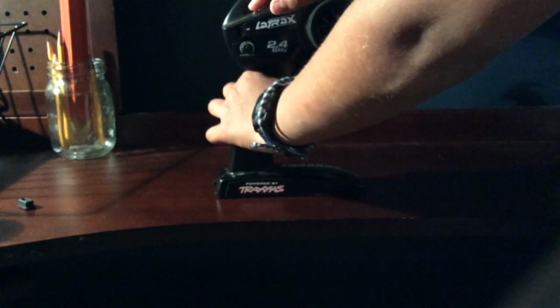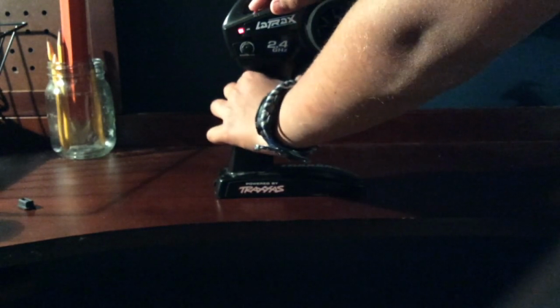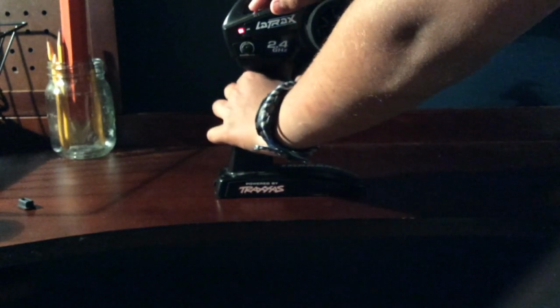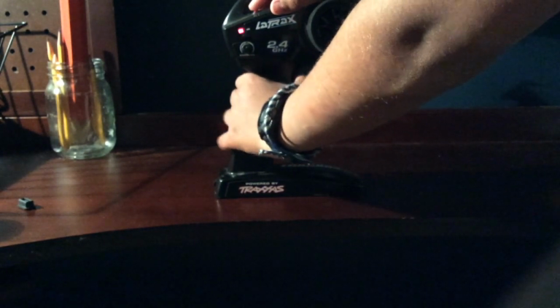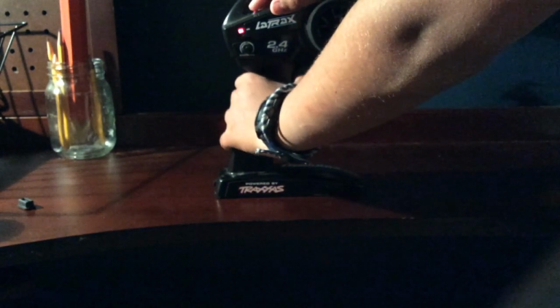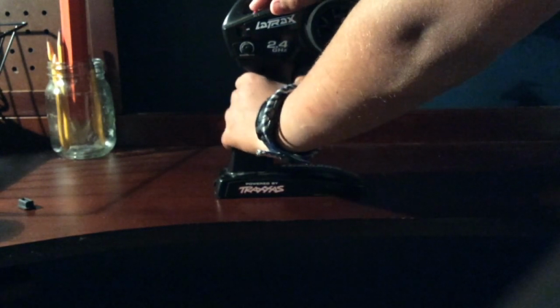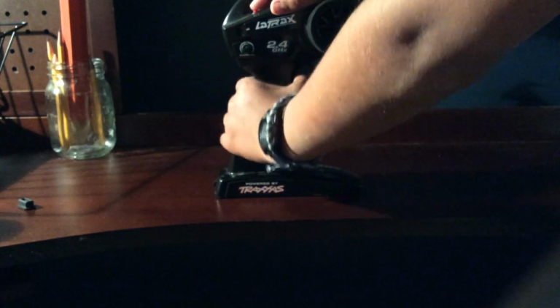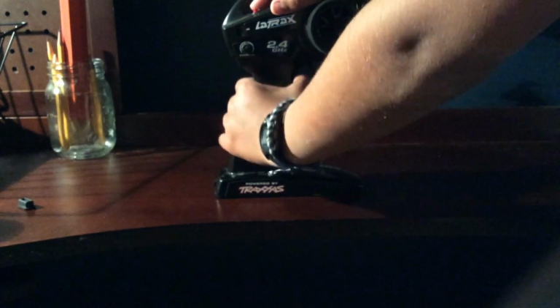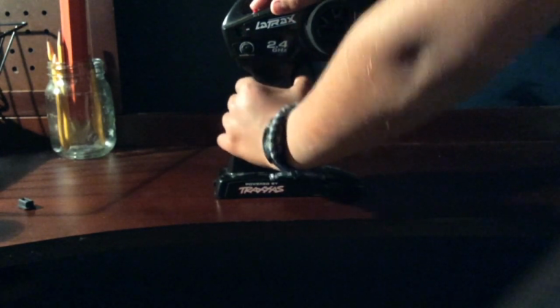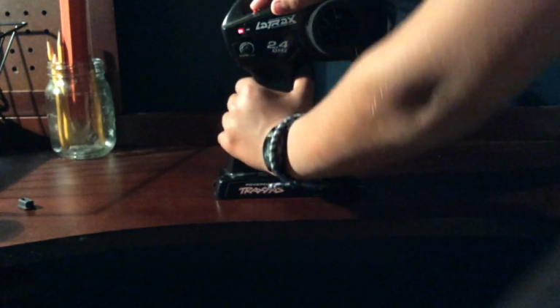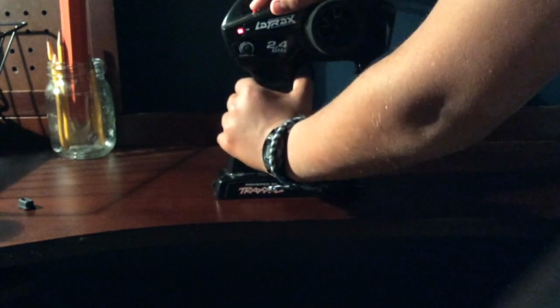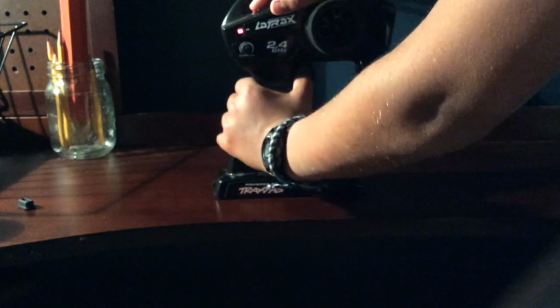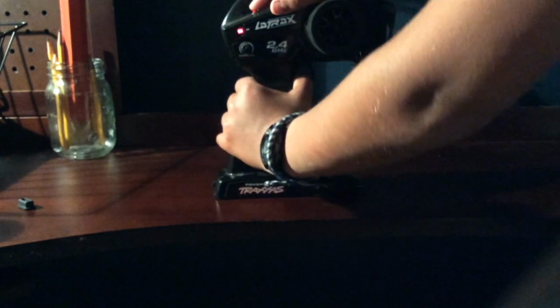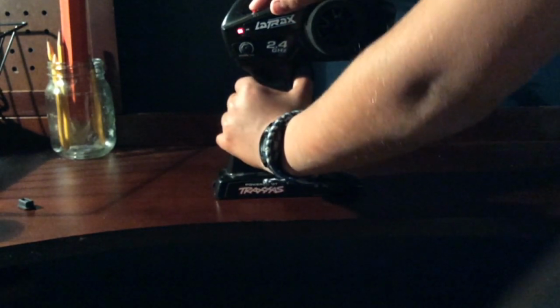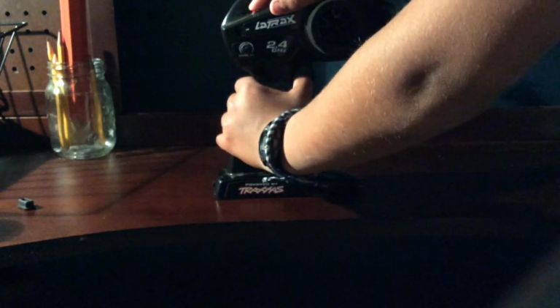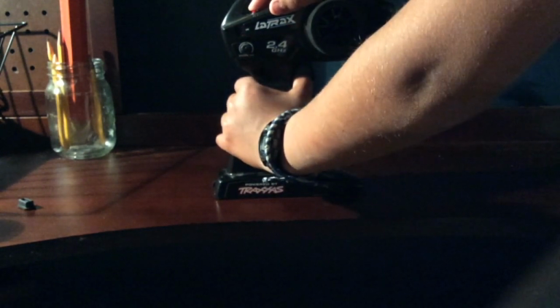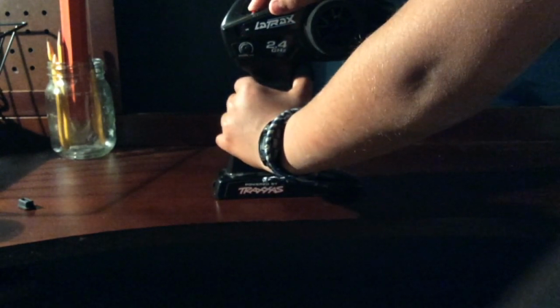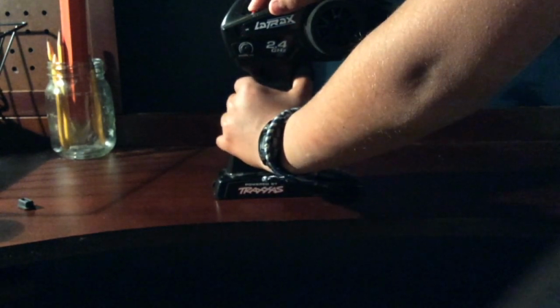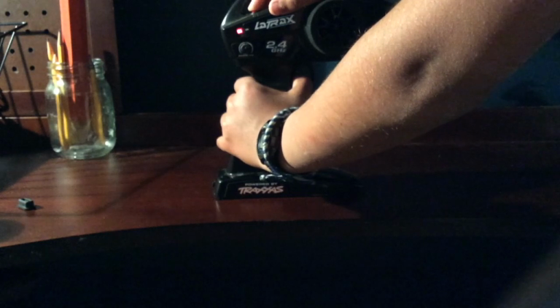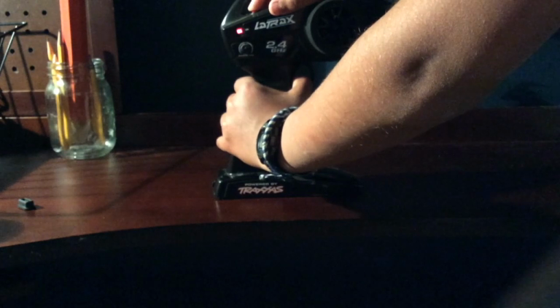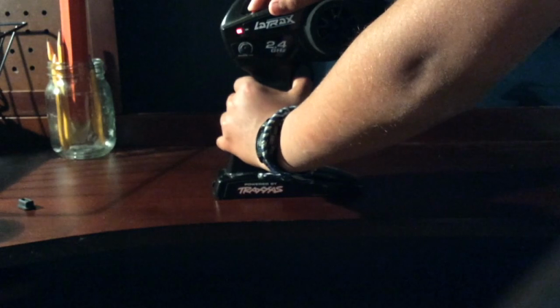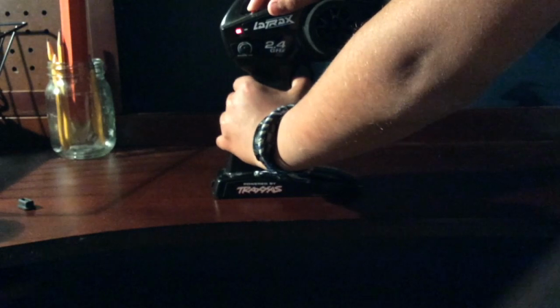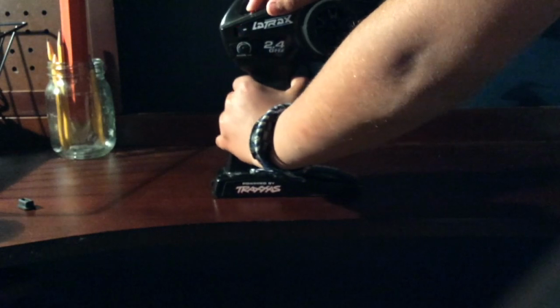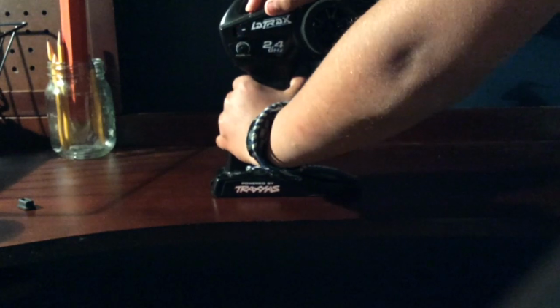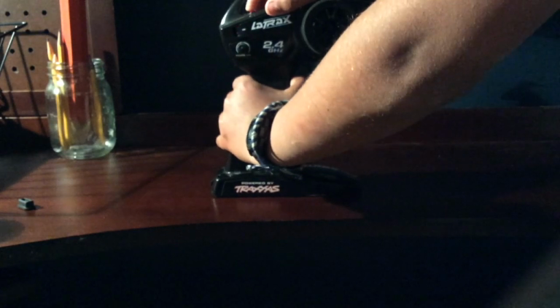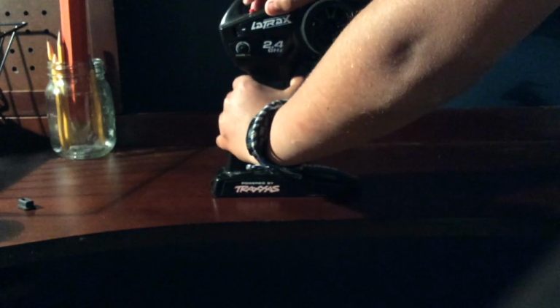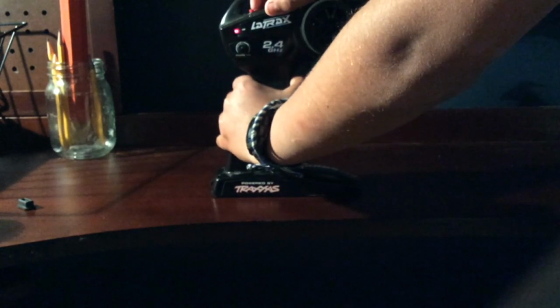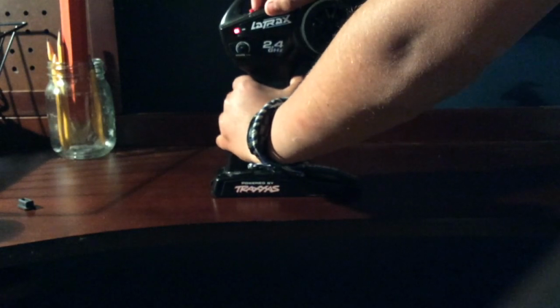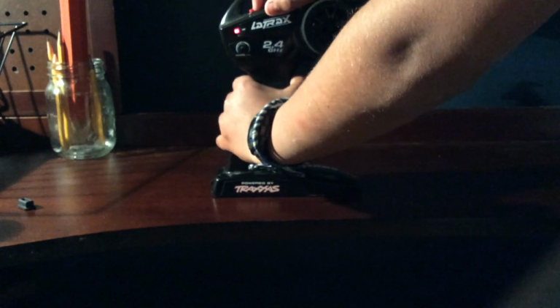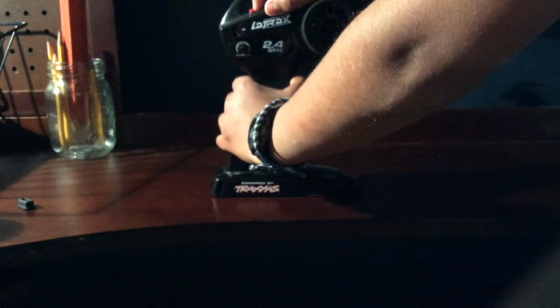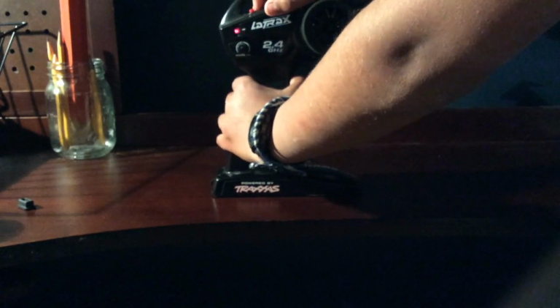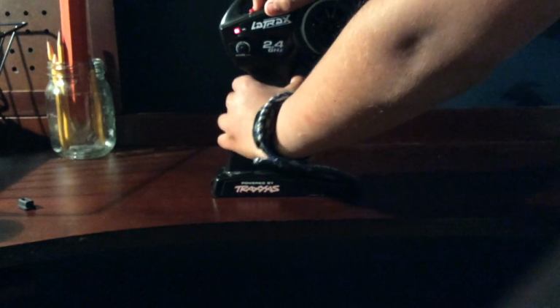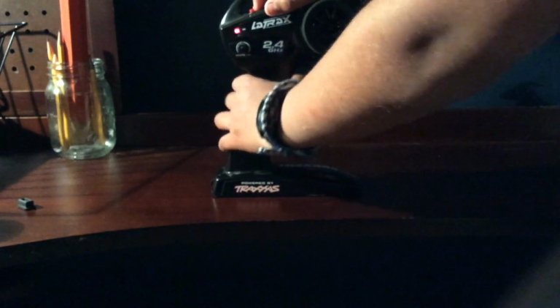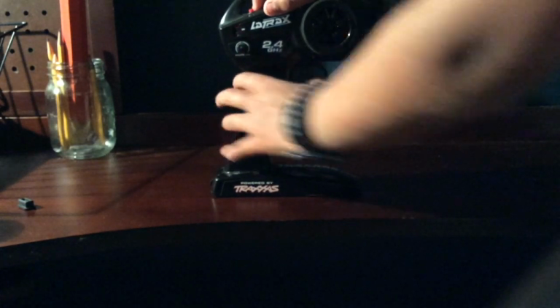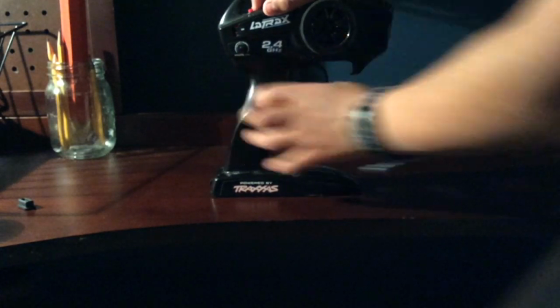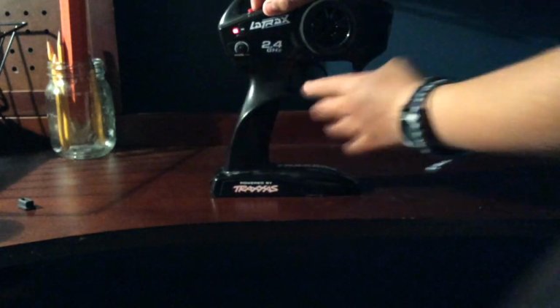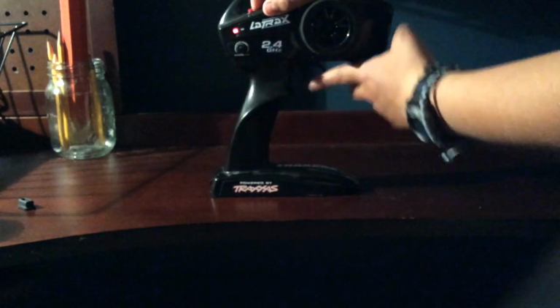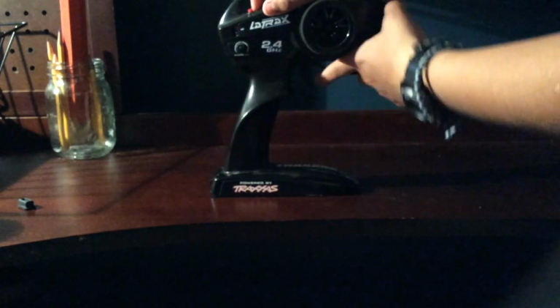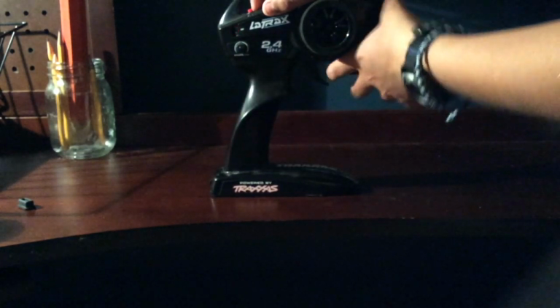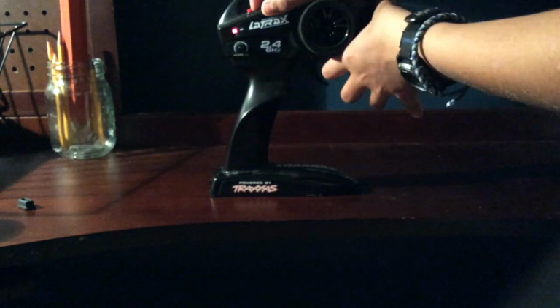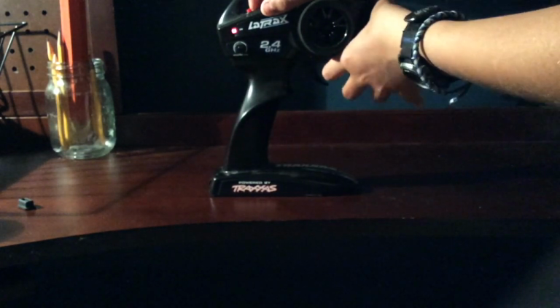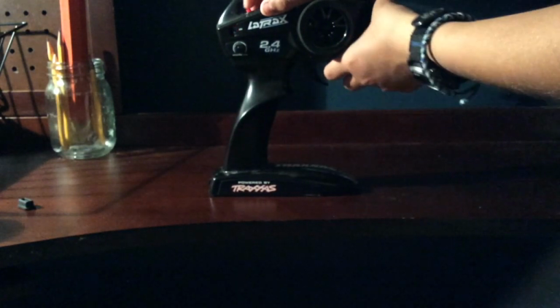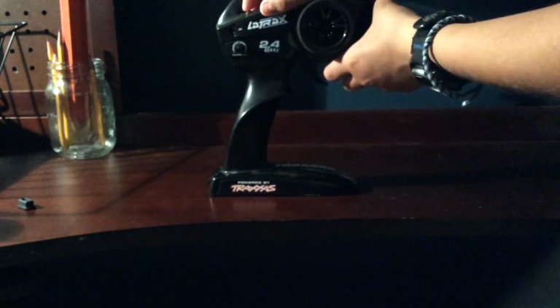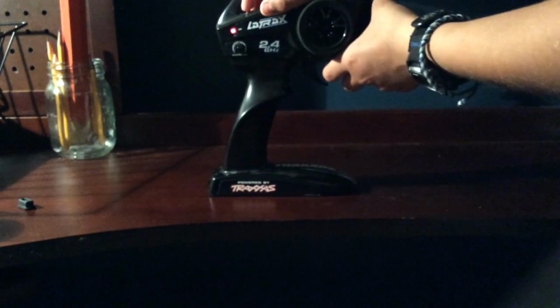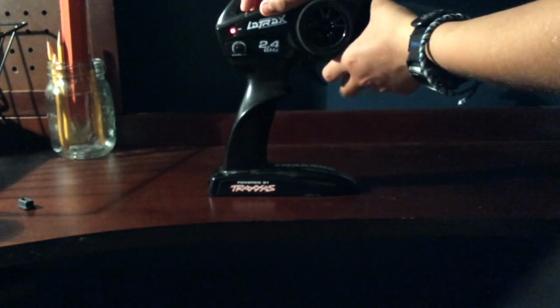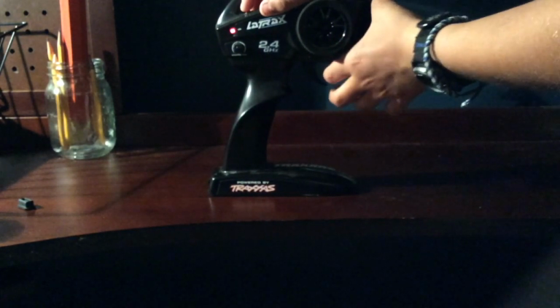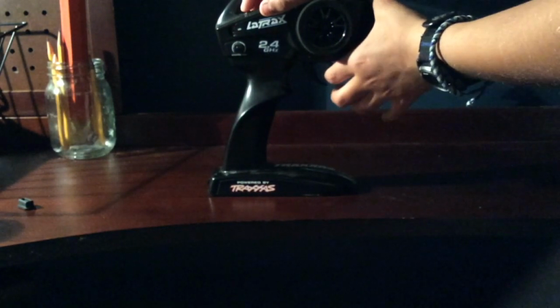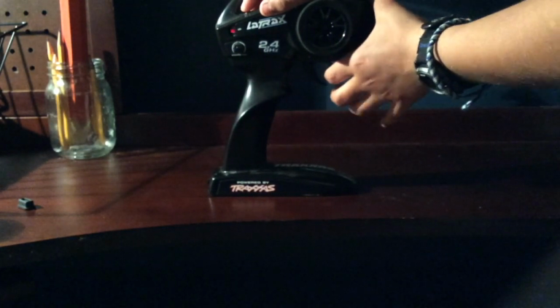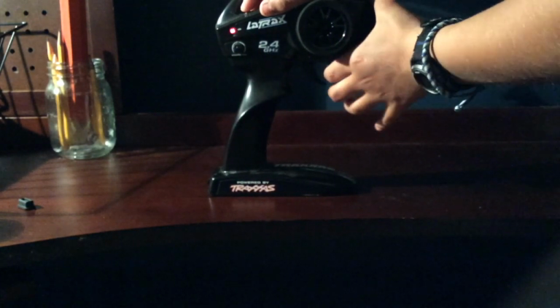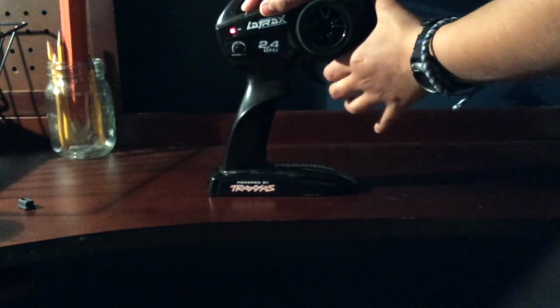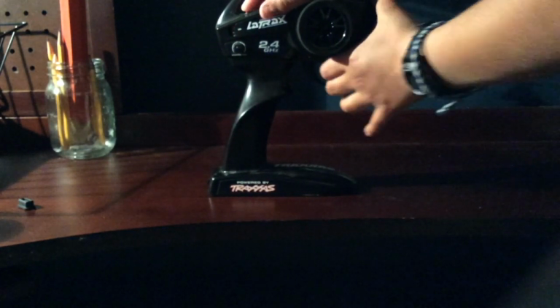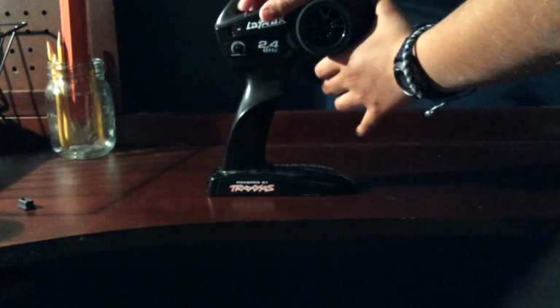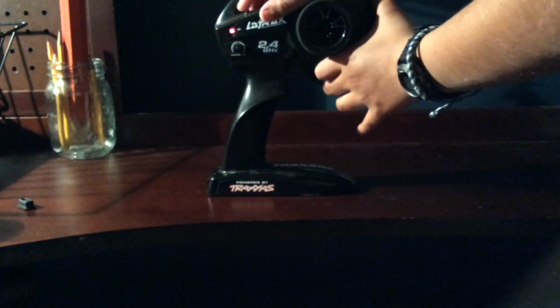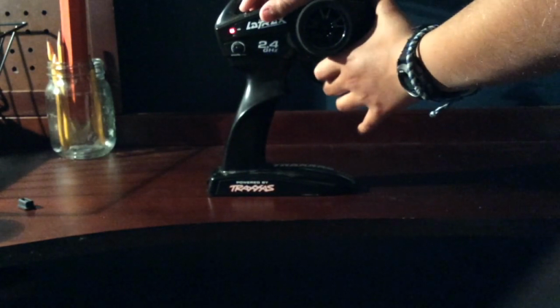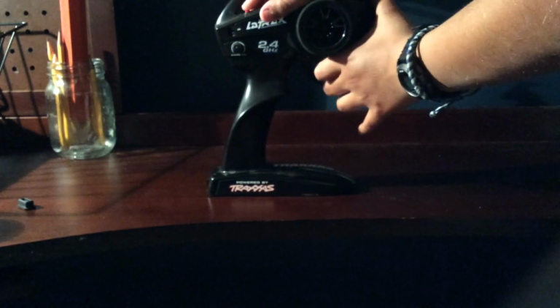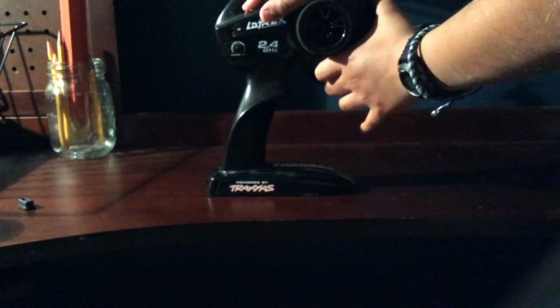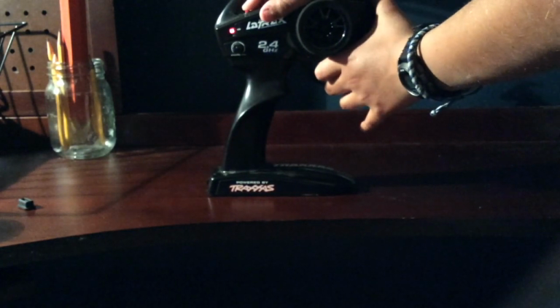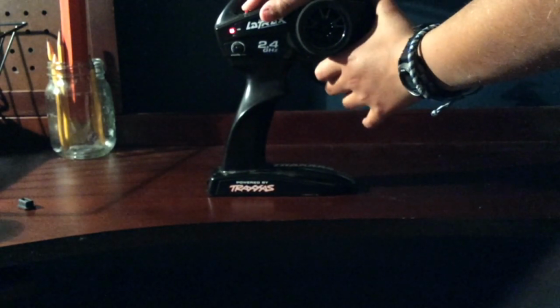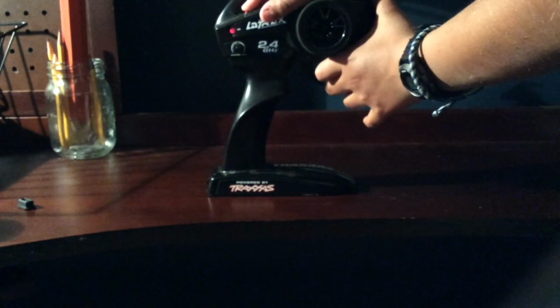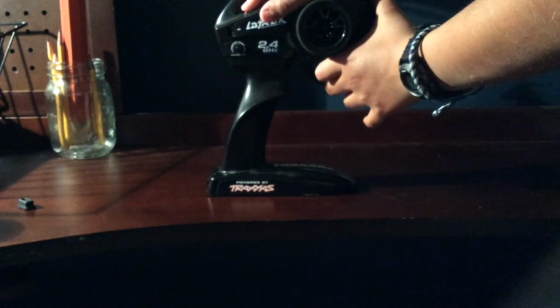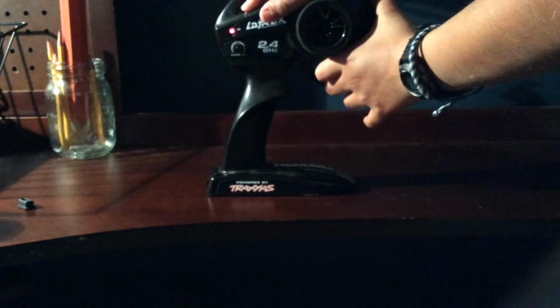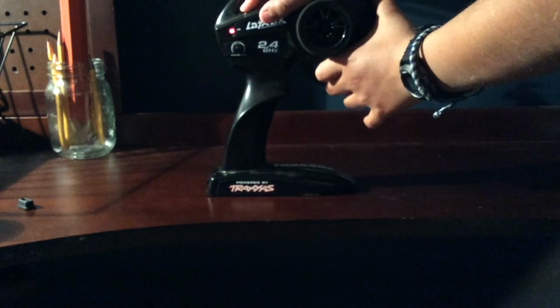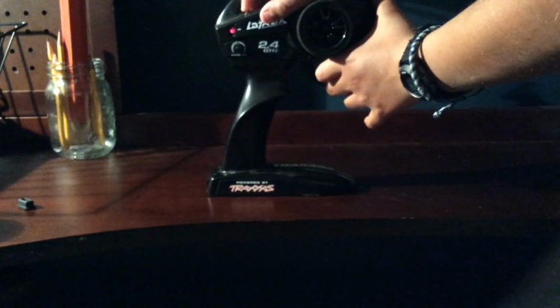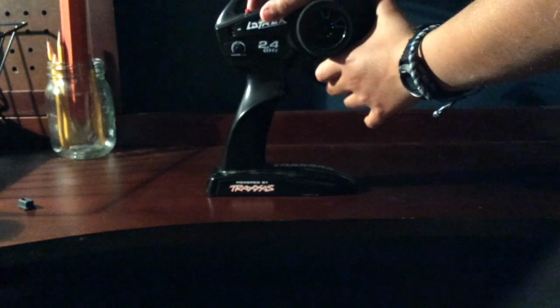Hold the throttle at full forwards and press the set button again, then hold it full backwards and once again press the set button.